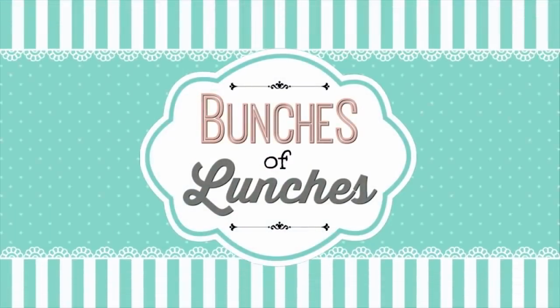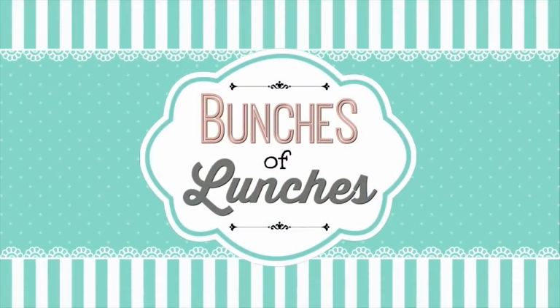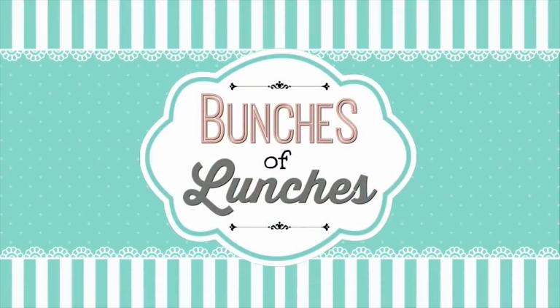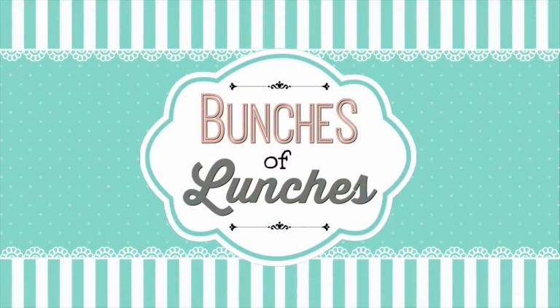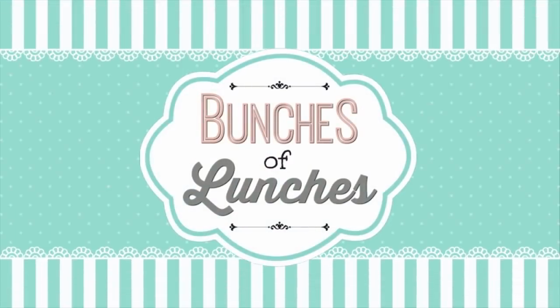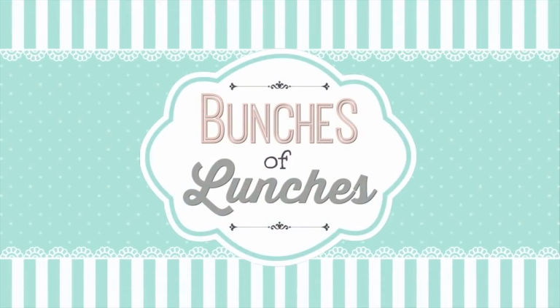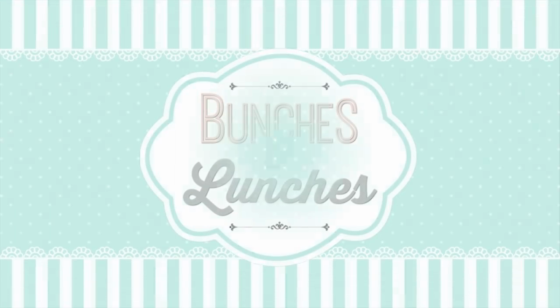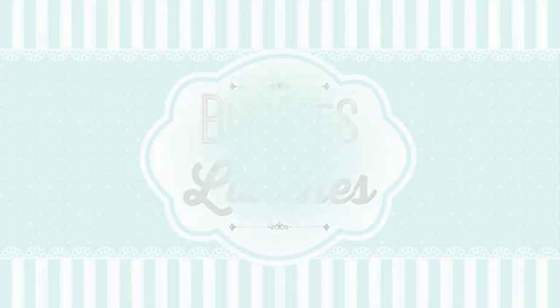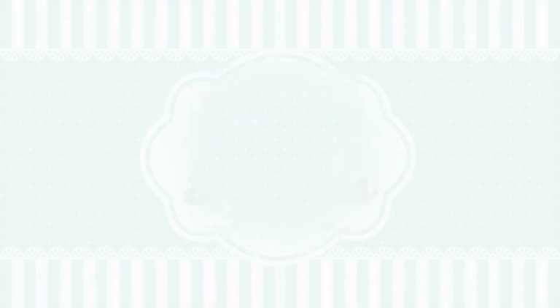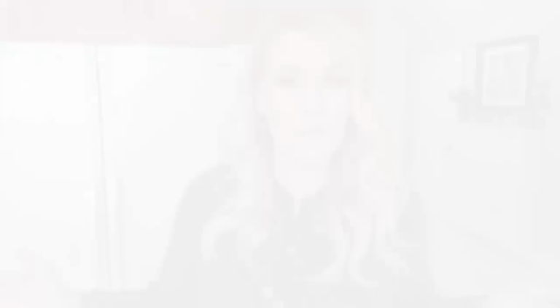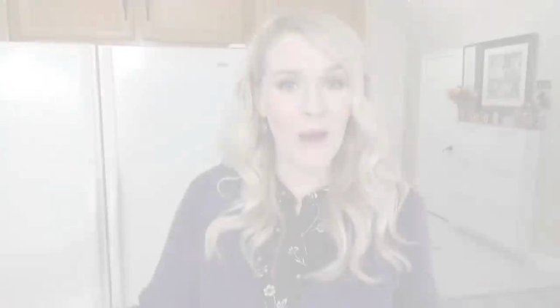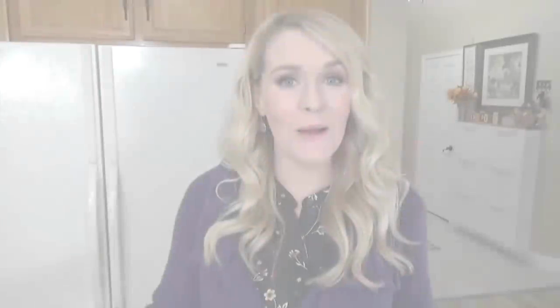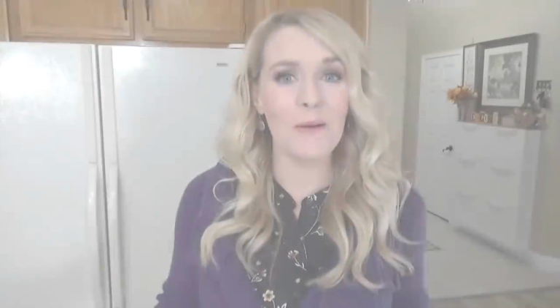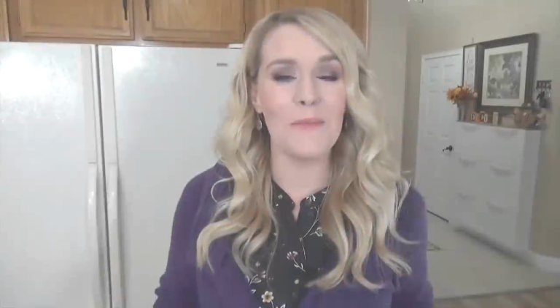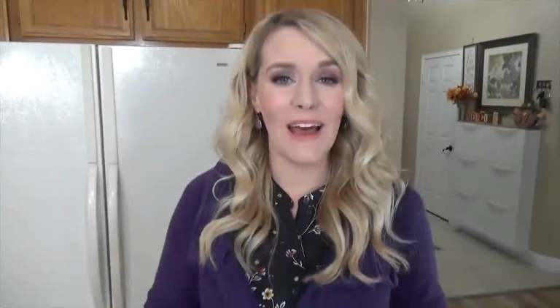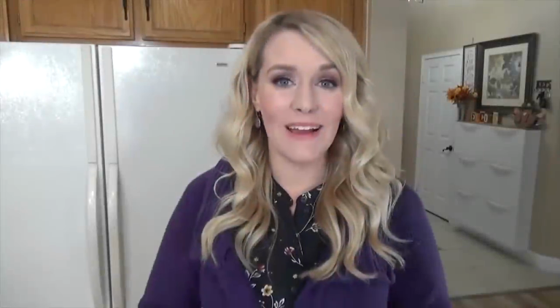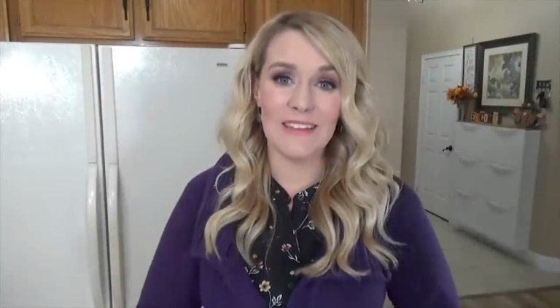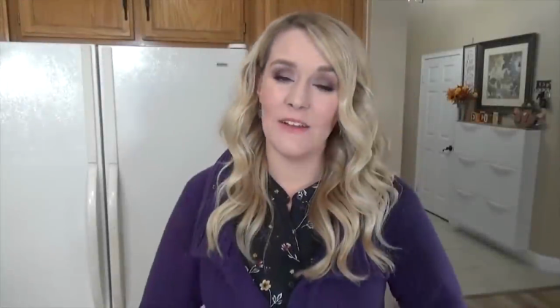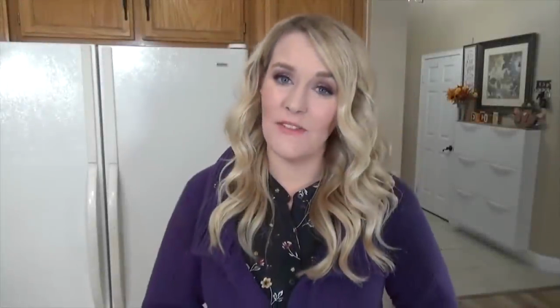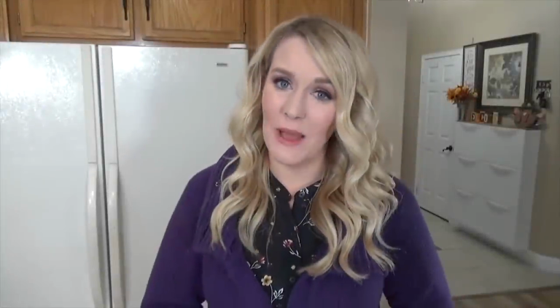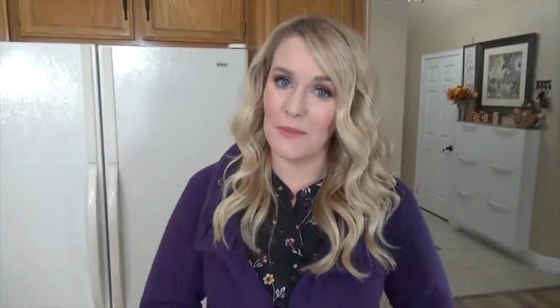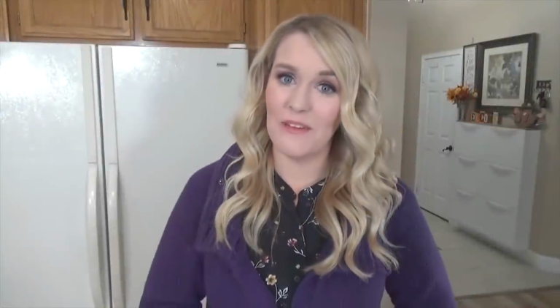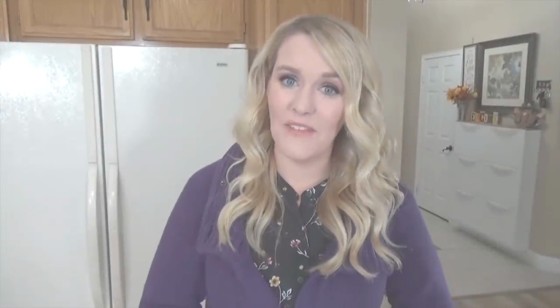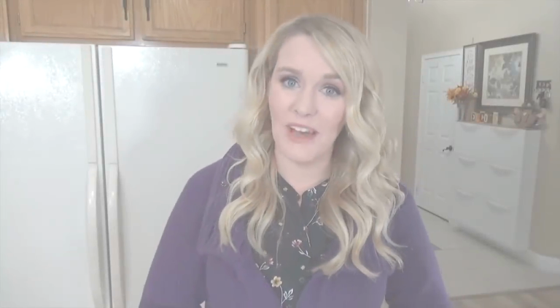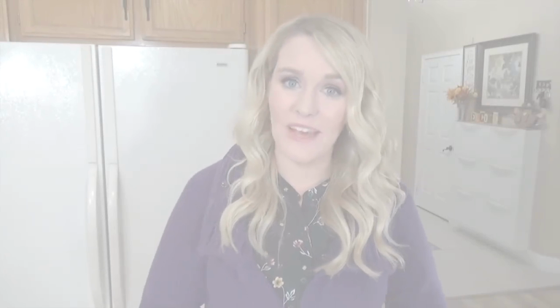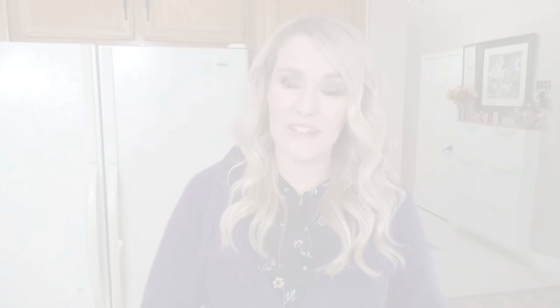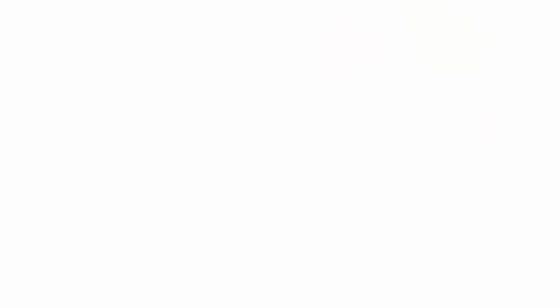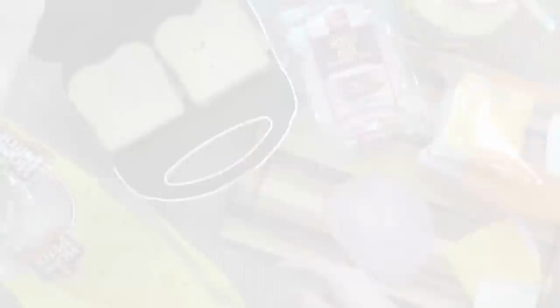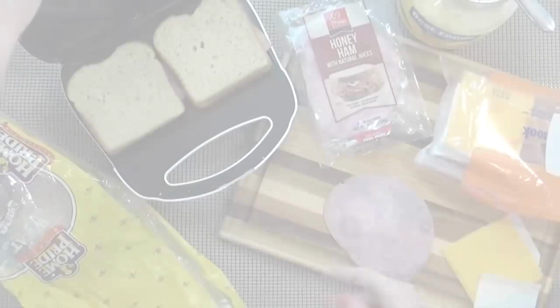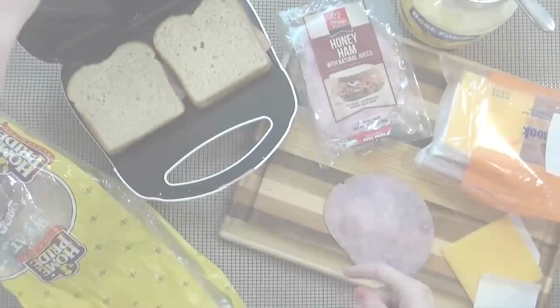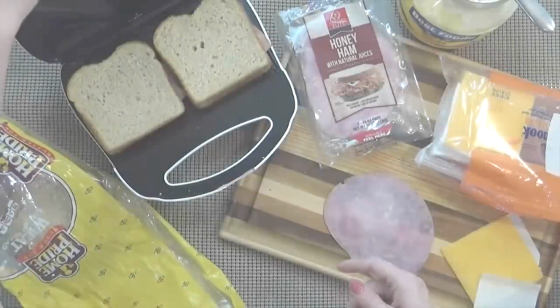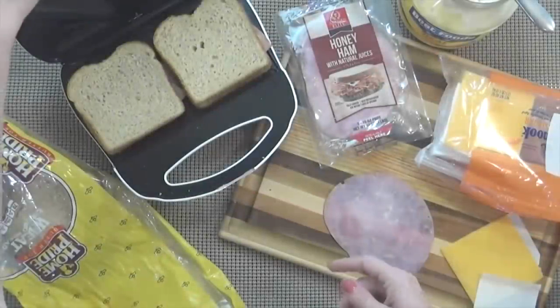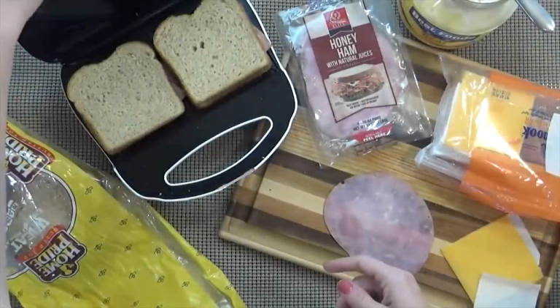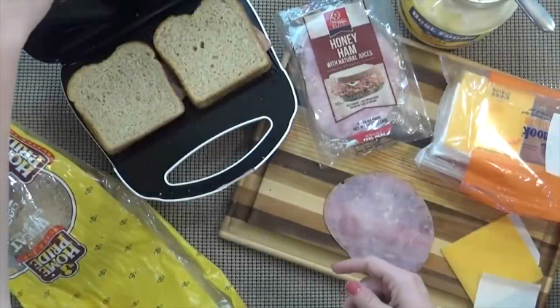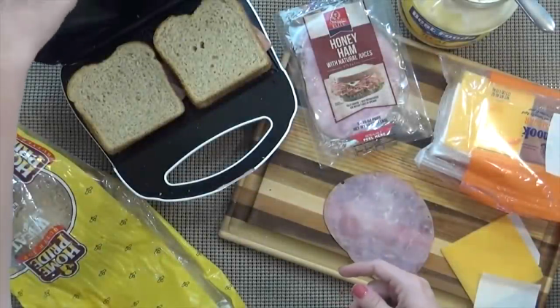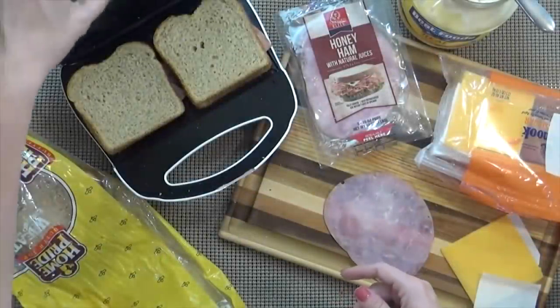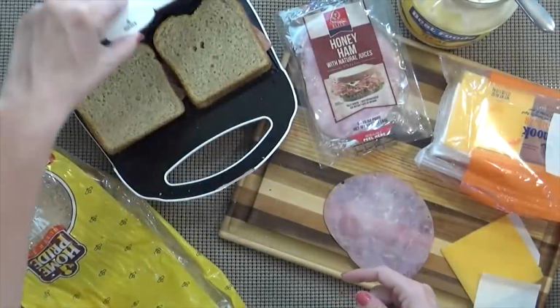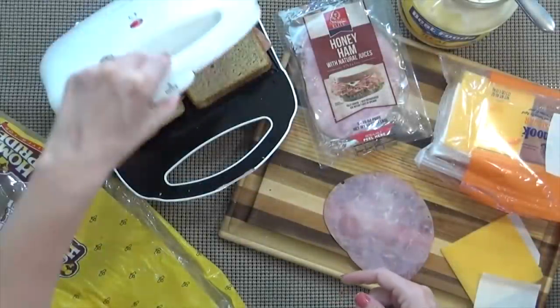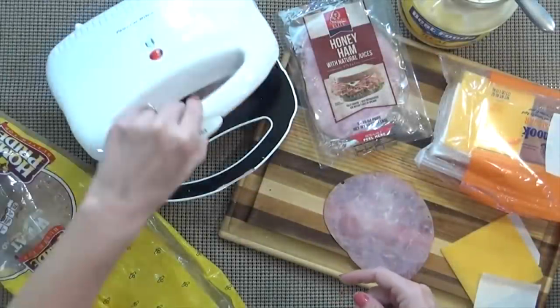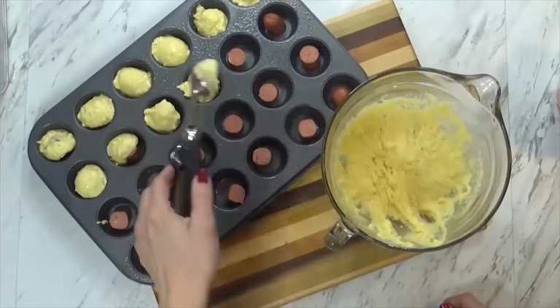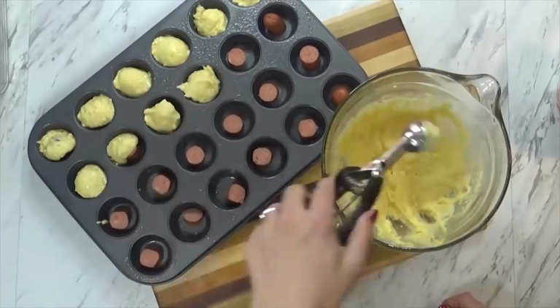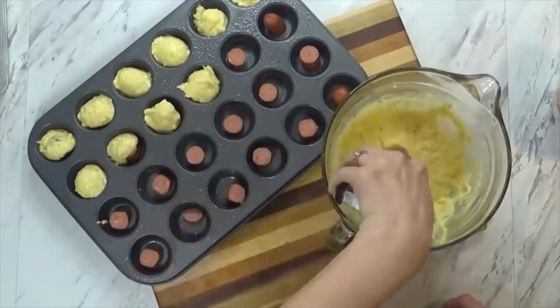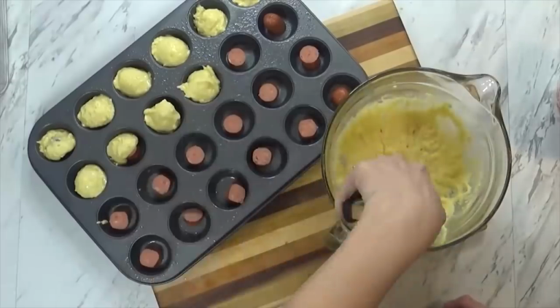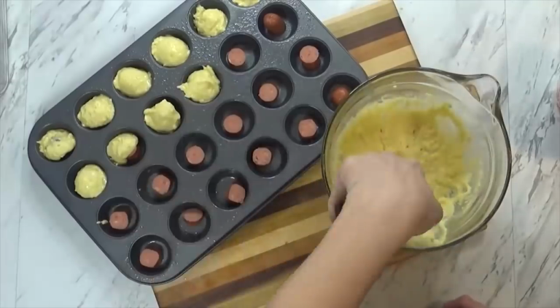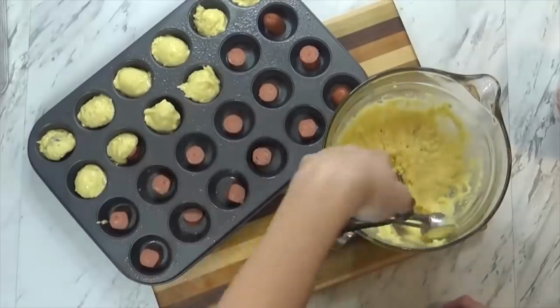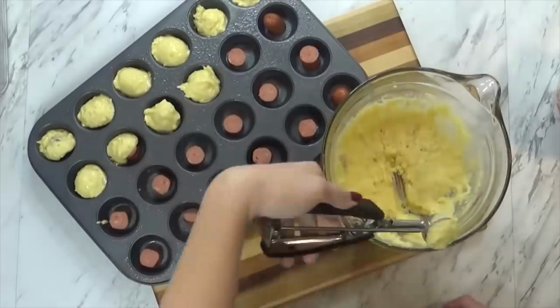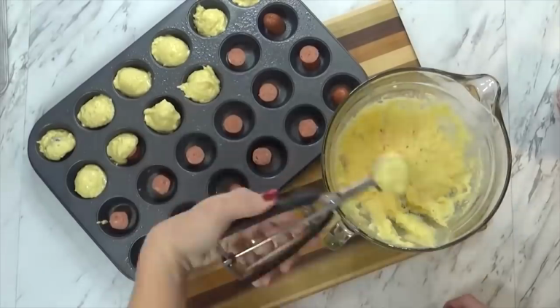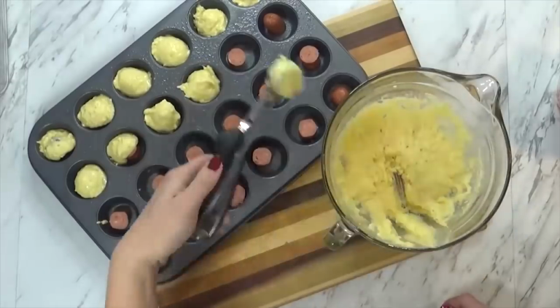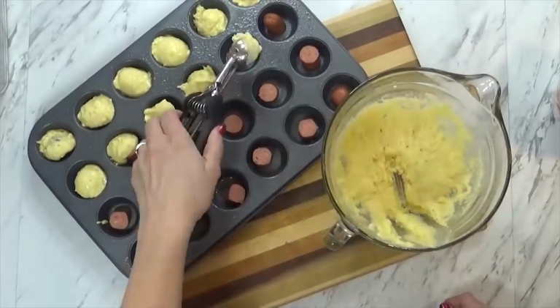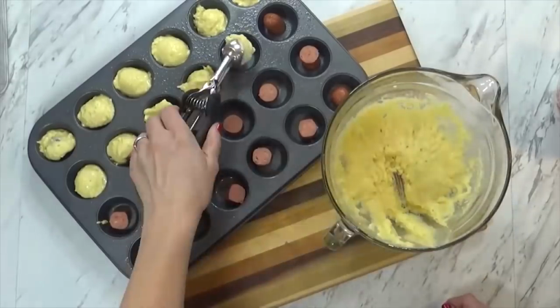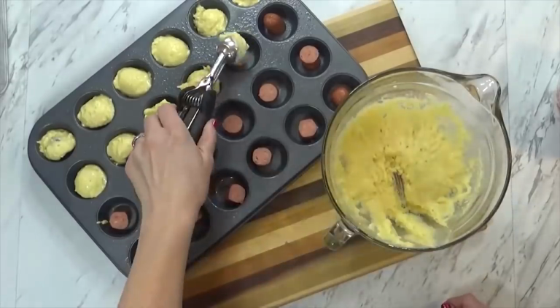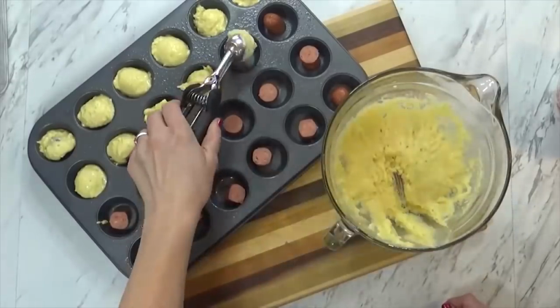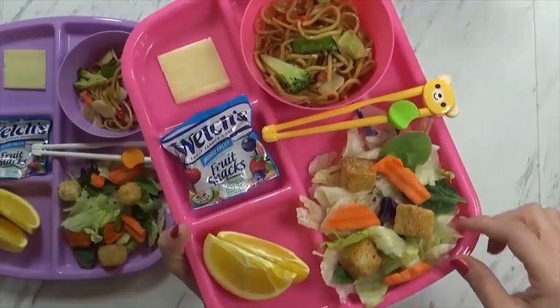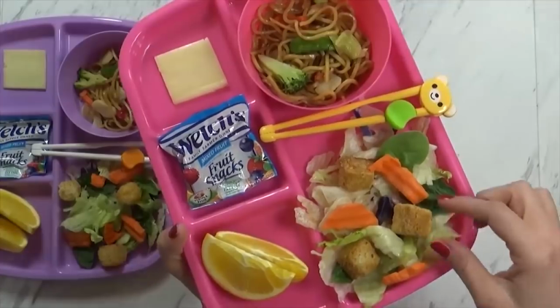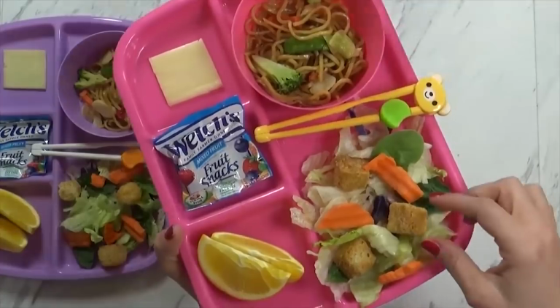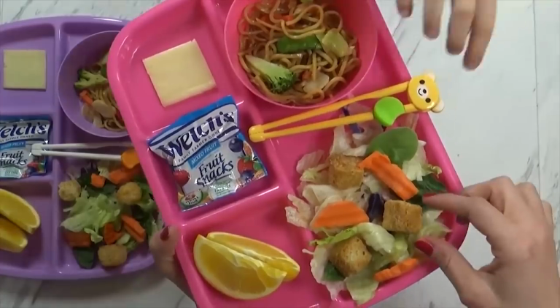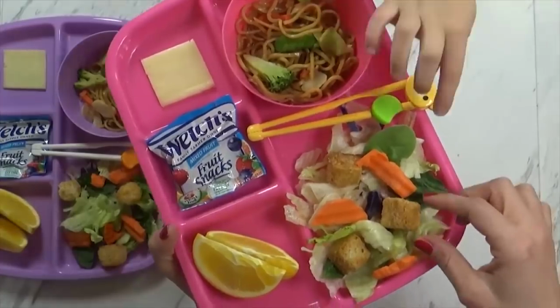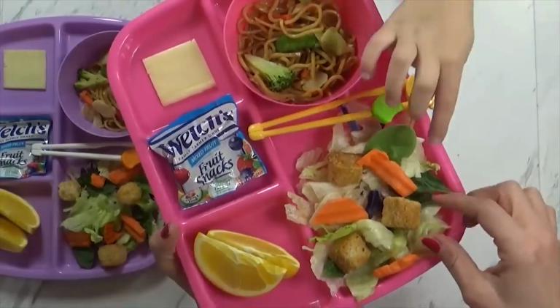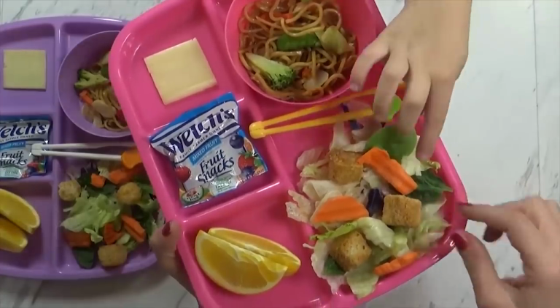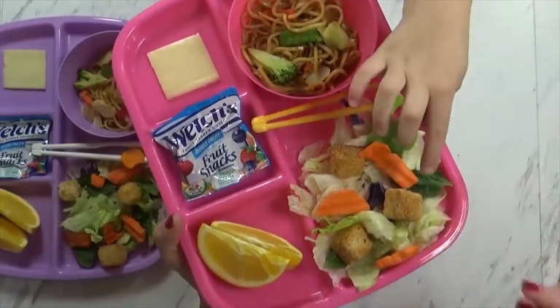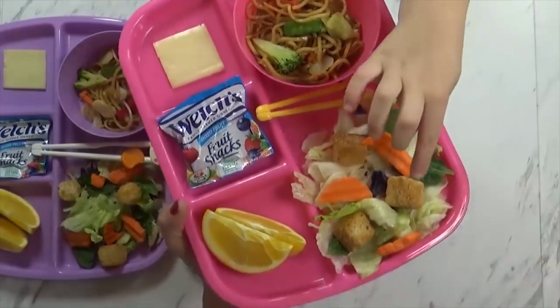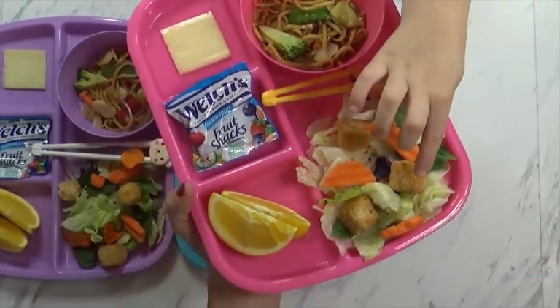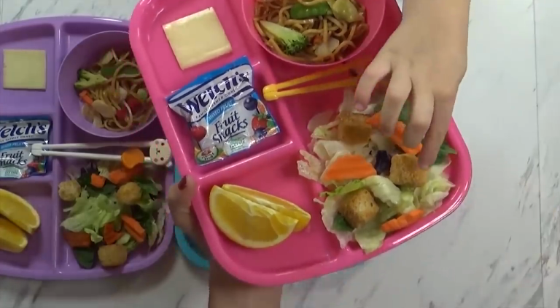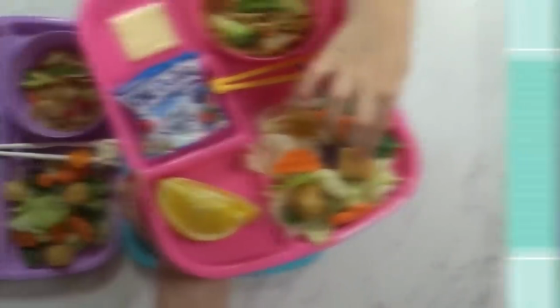Hi guys and welcome back to The Family Fudge. Today I'm sharing five of my go-to at-home lunches.